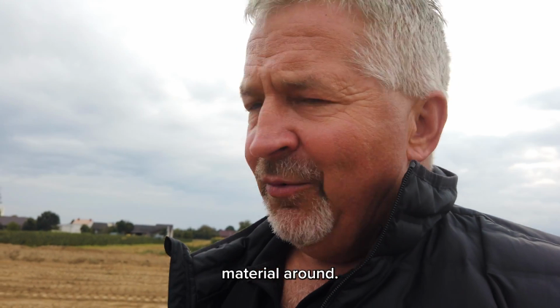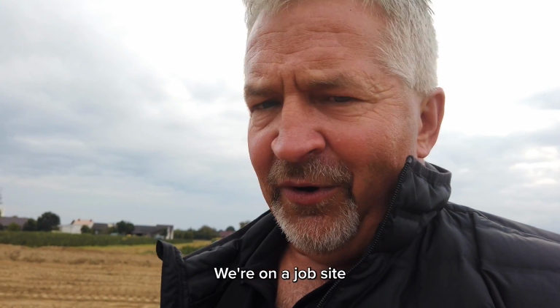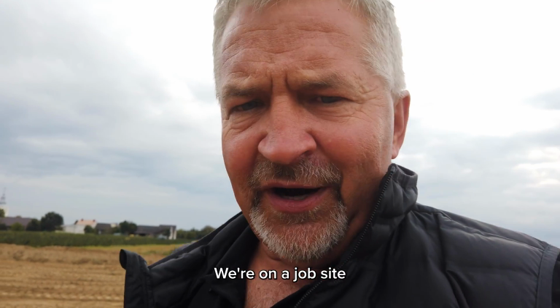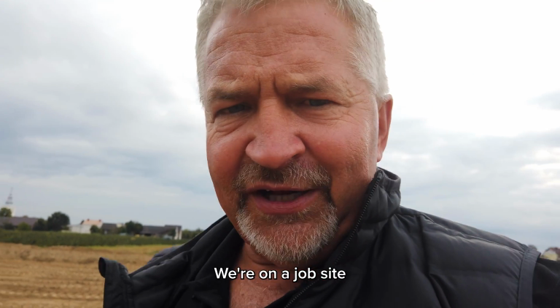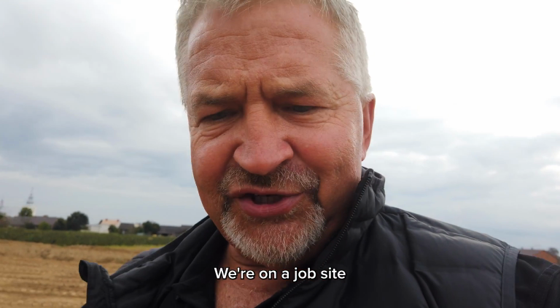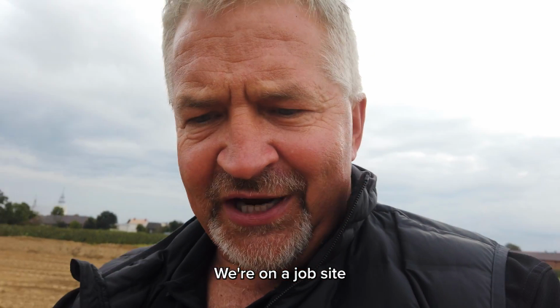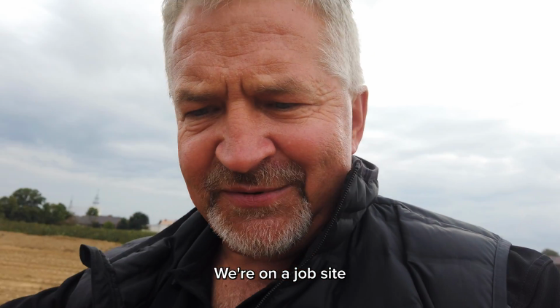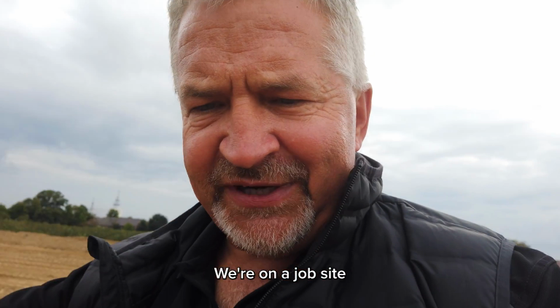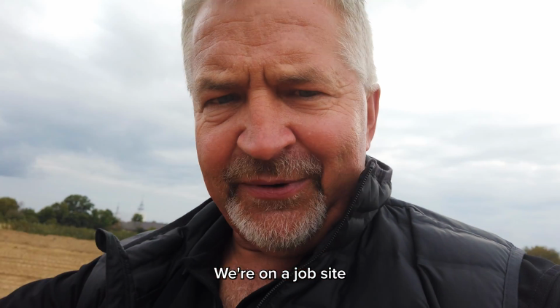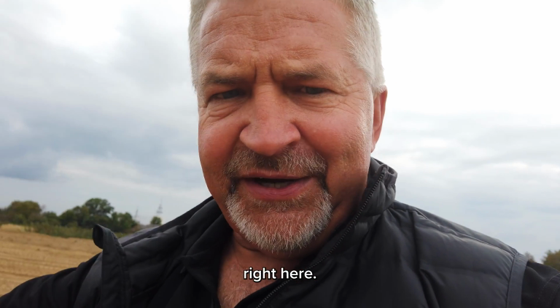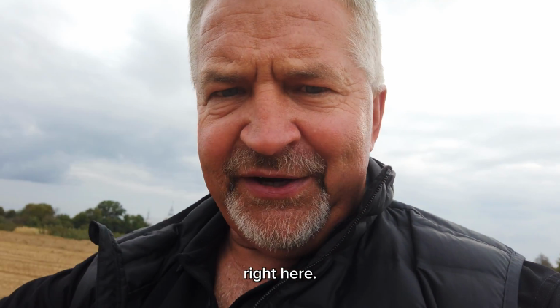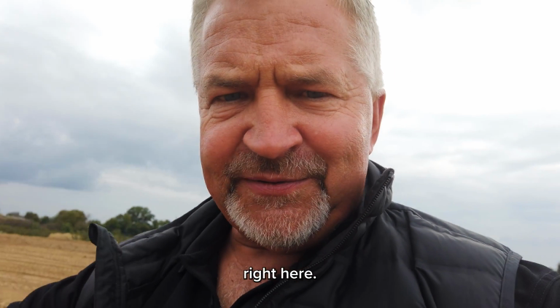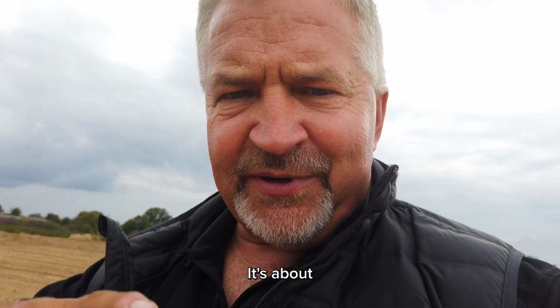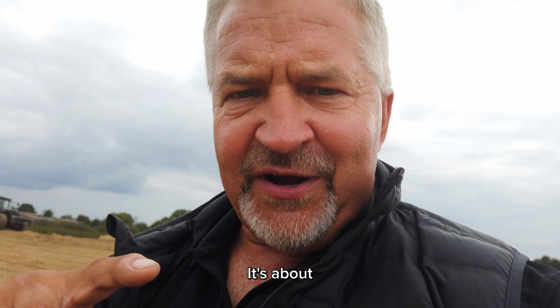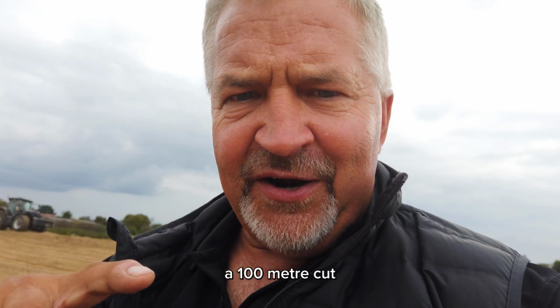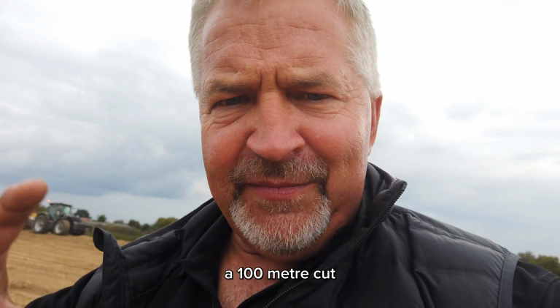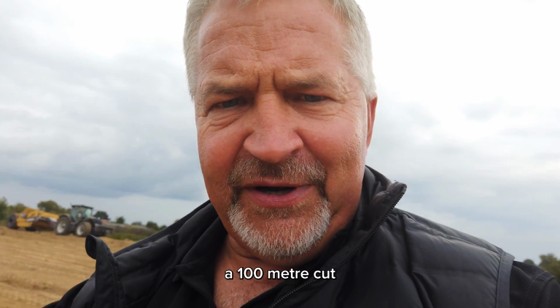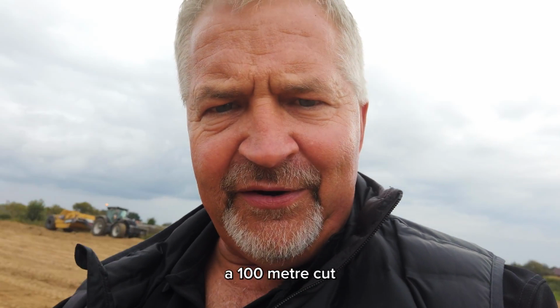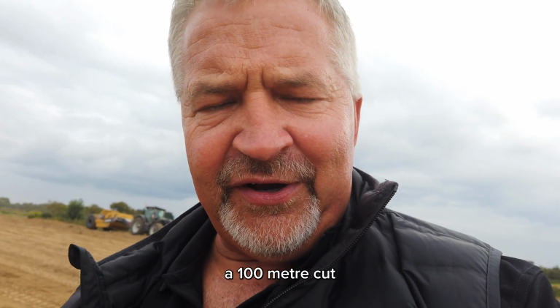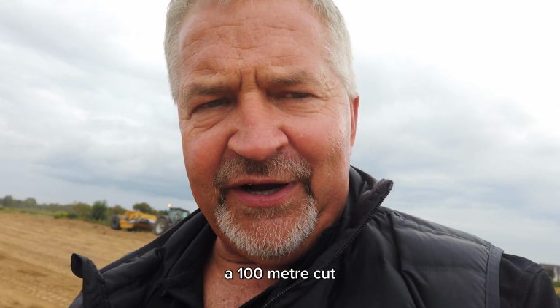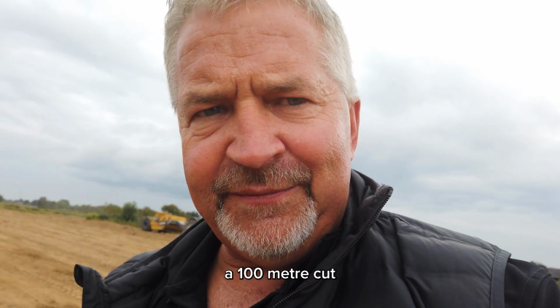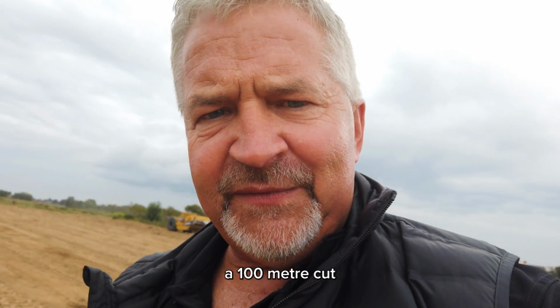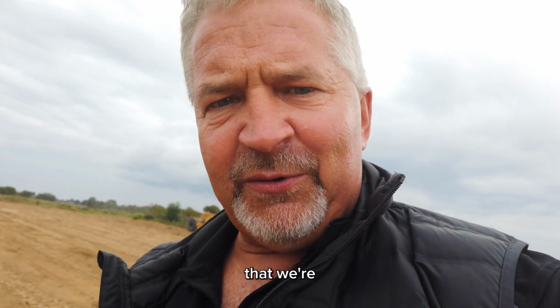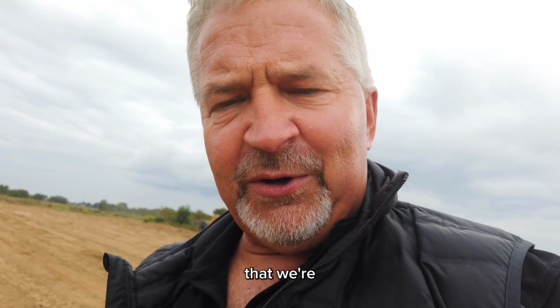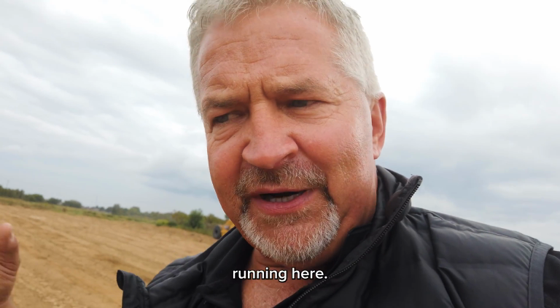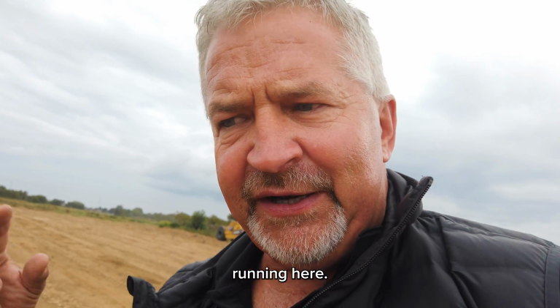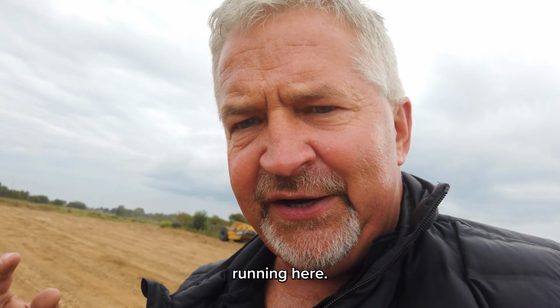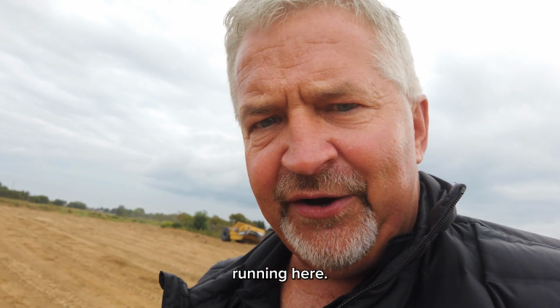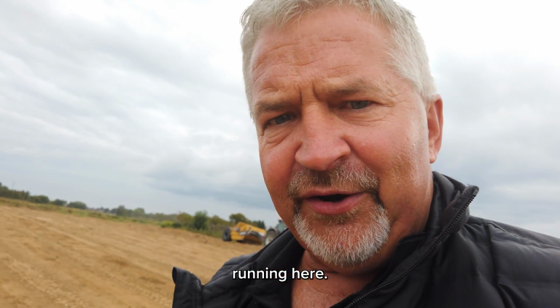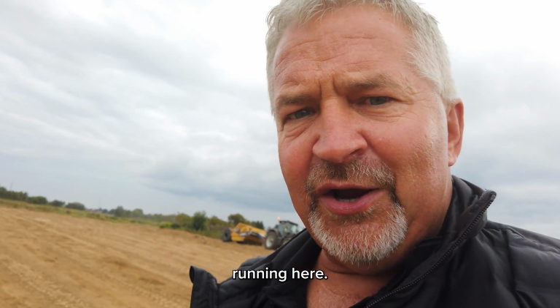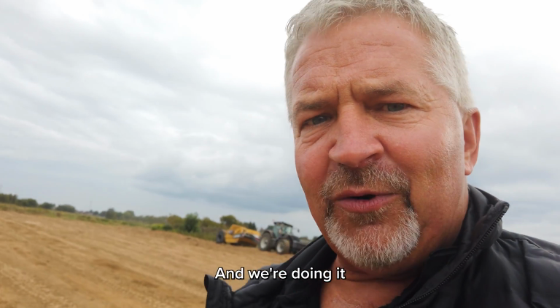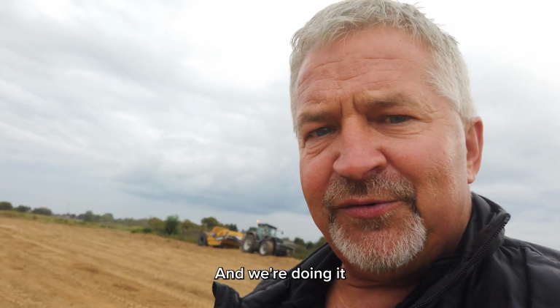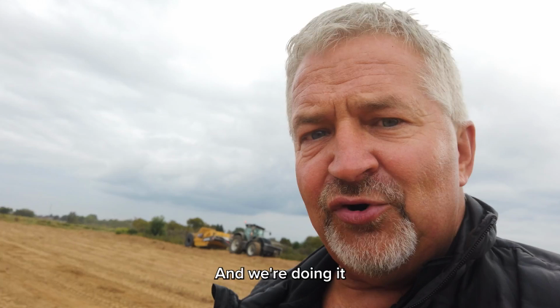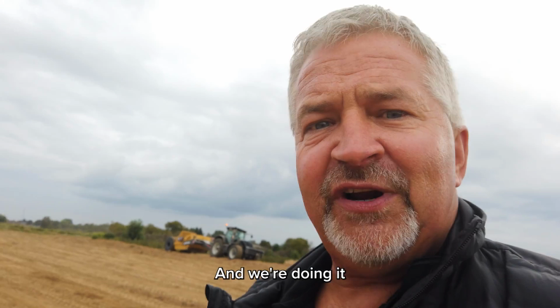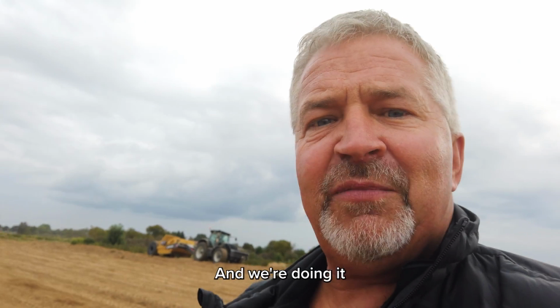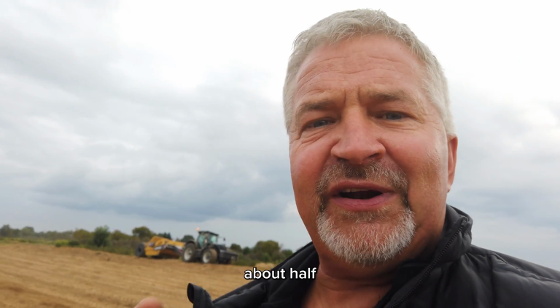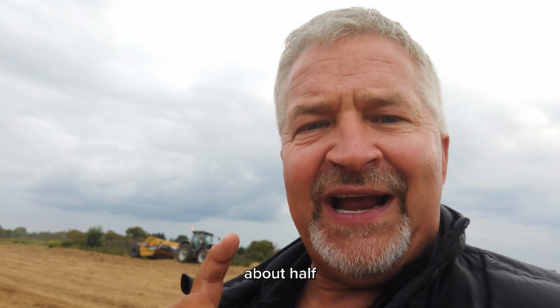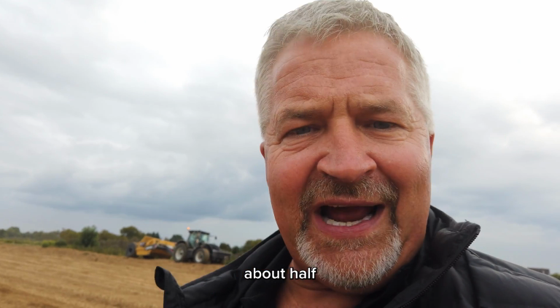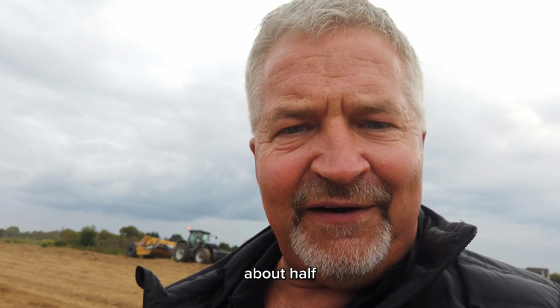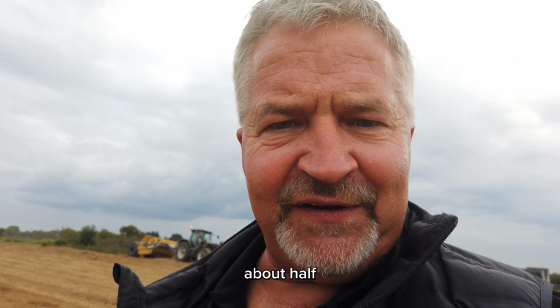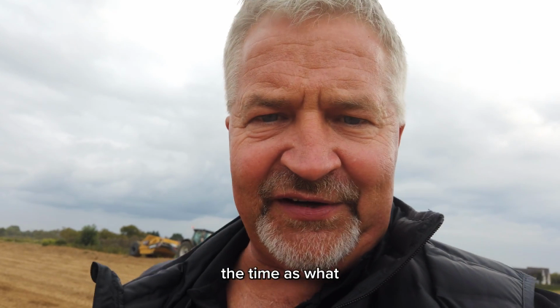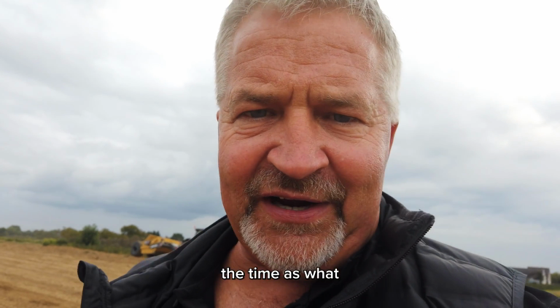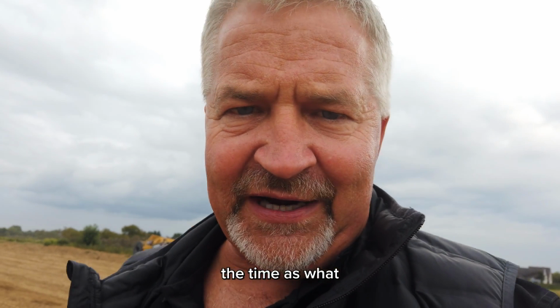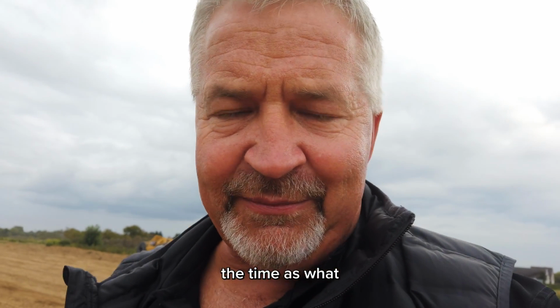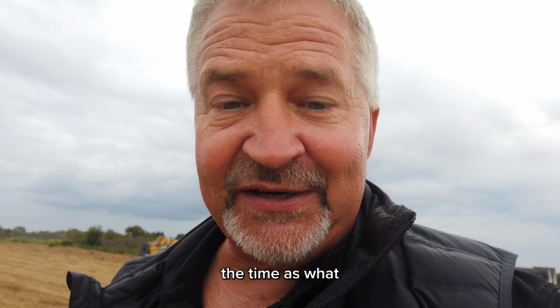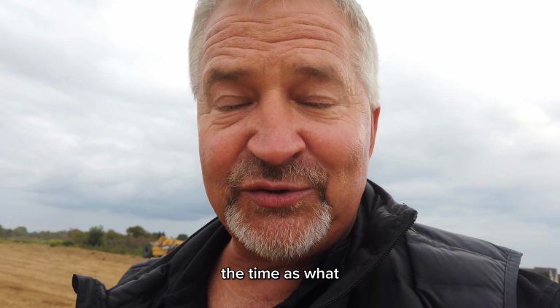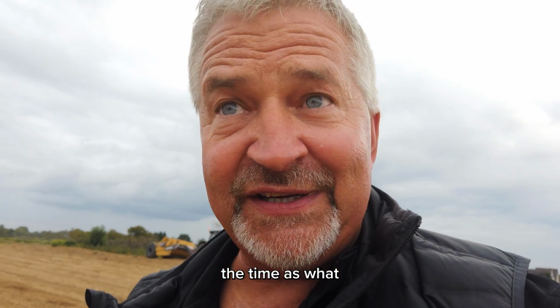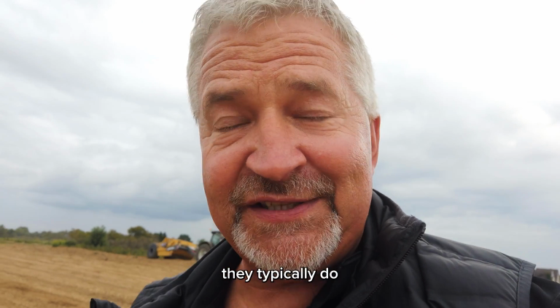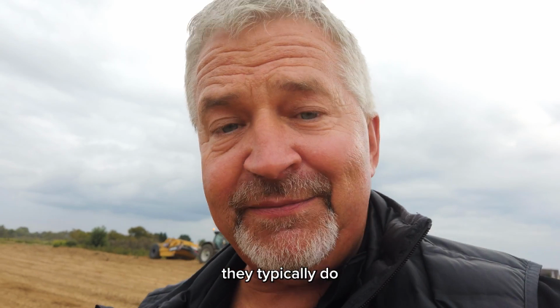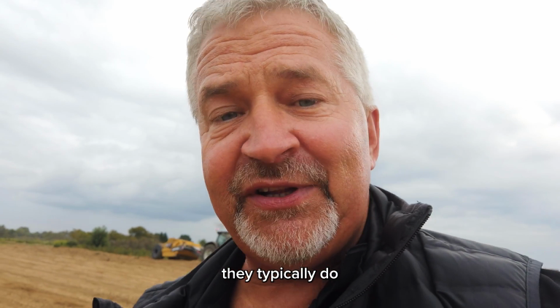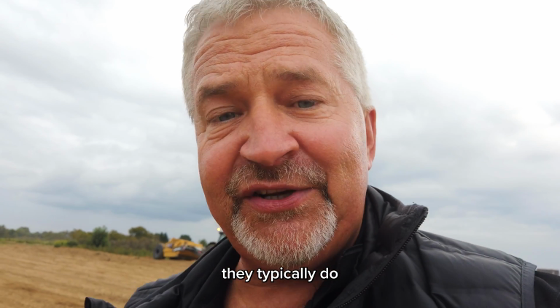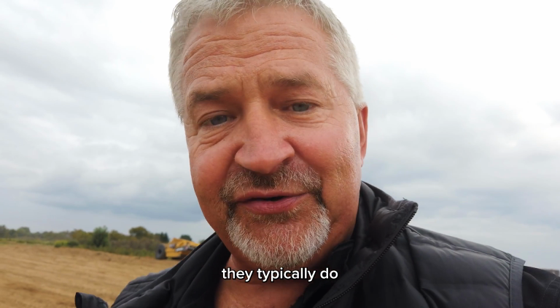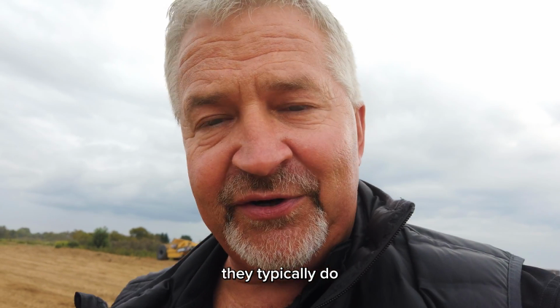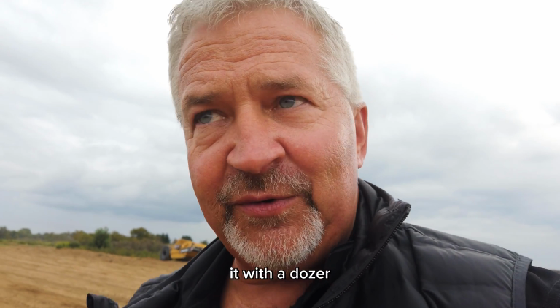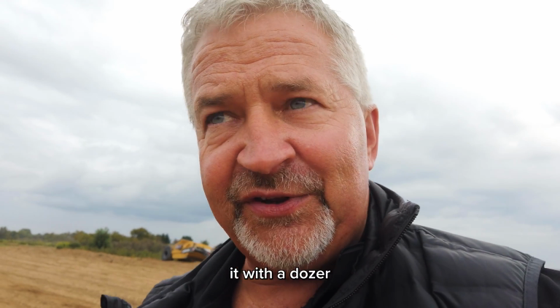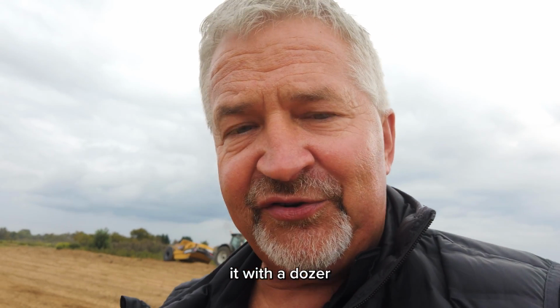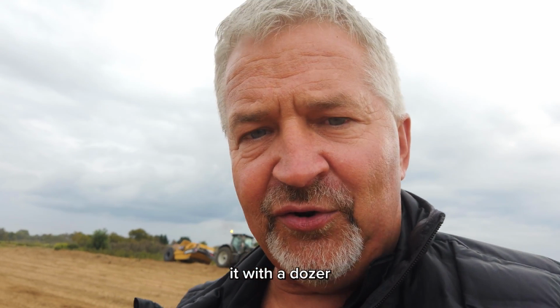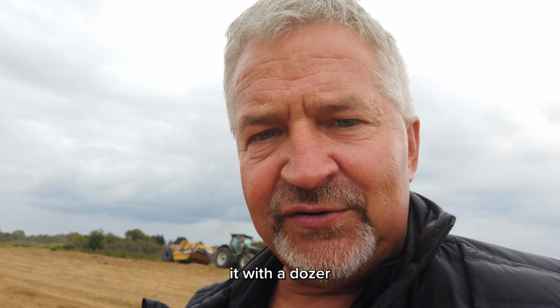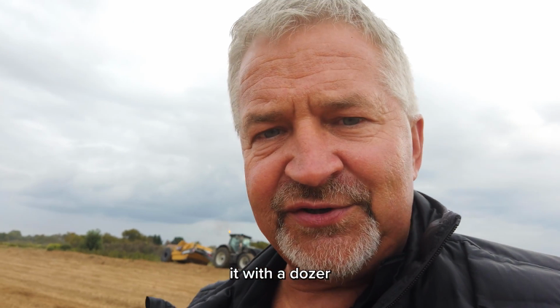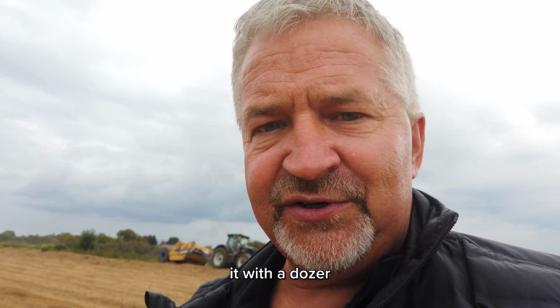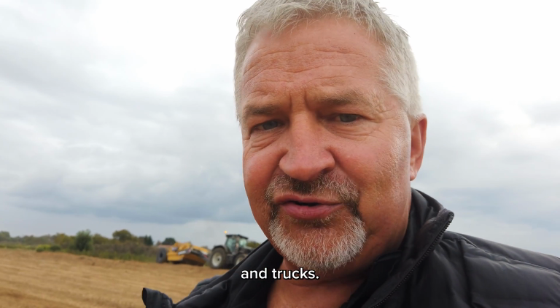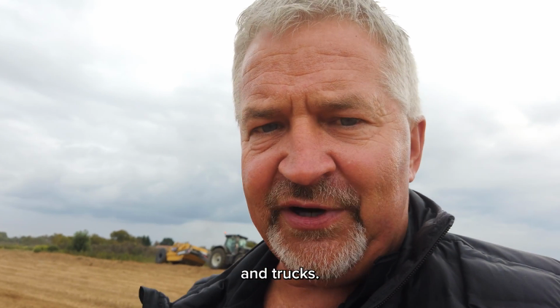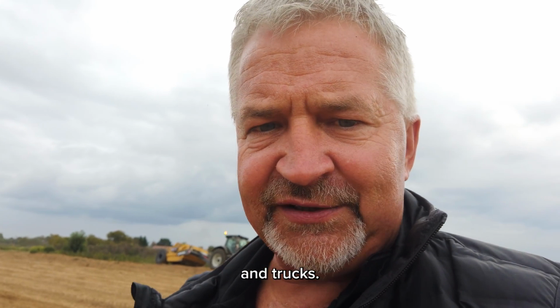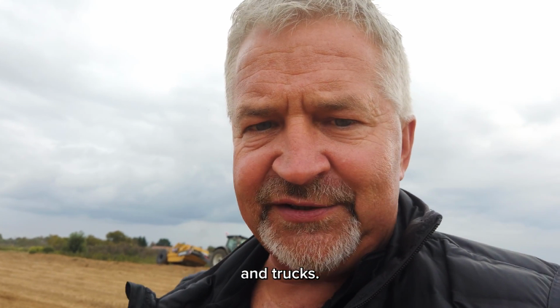We're on a job site right here. It's about a 100 meter cut that we're running here, and we're doing it in about half the time as what they typically do it with a dozer and trucks.